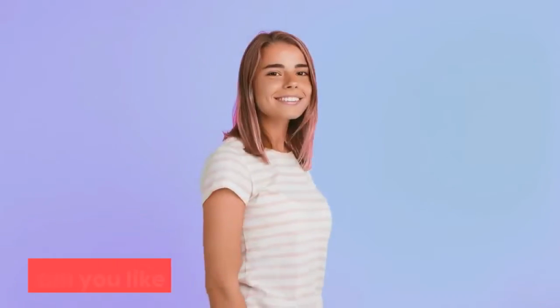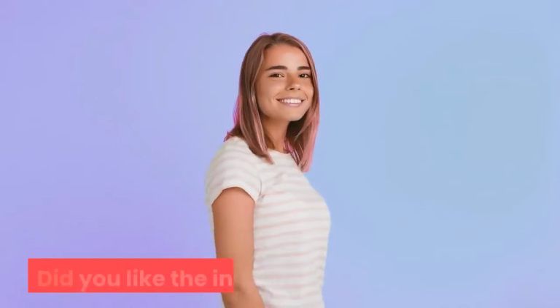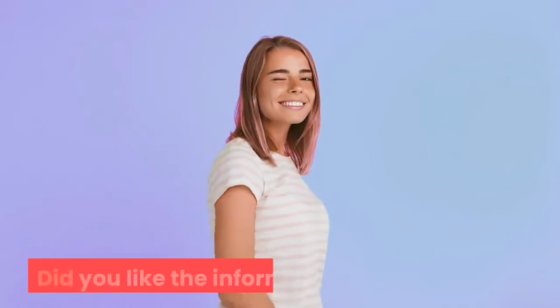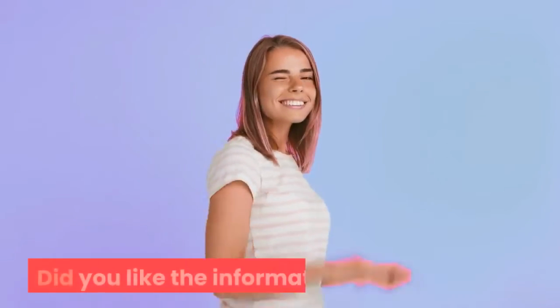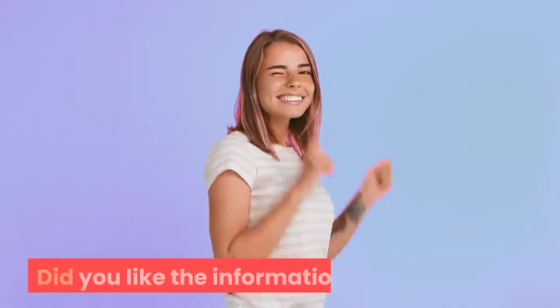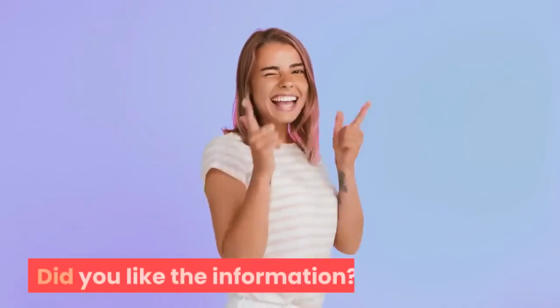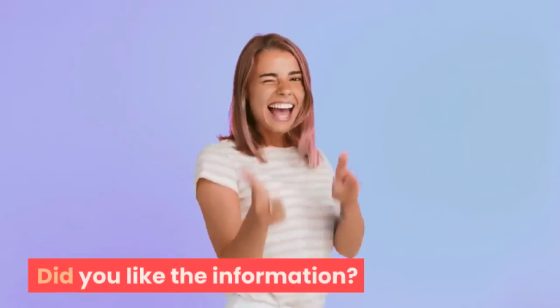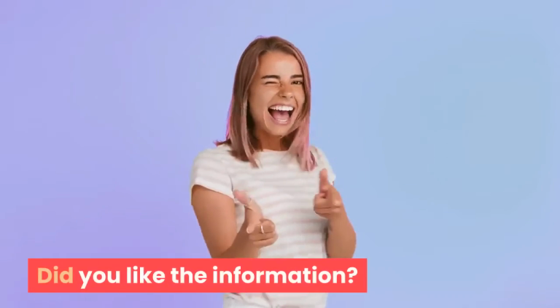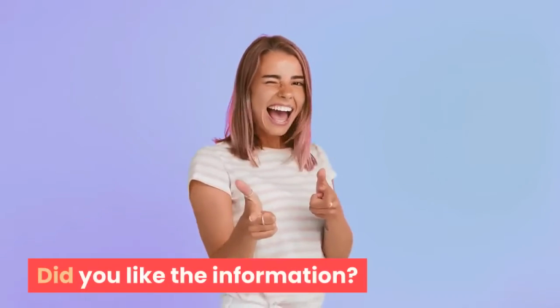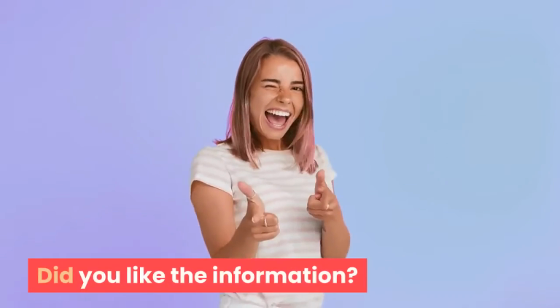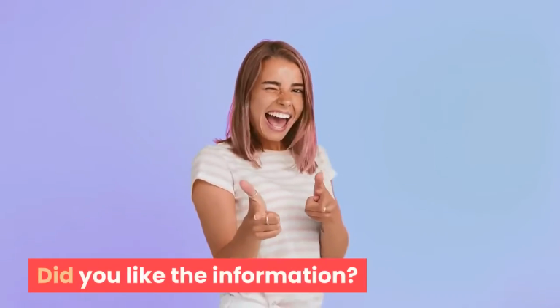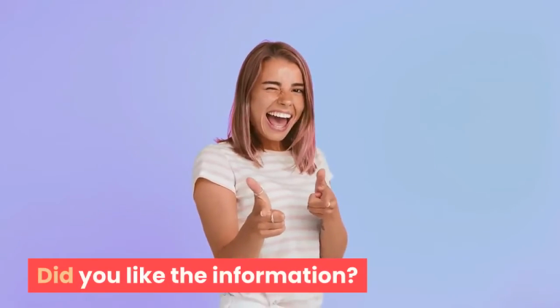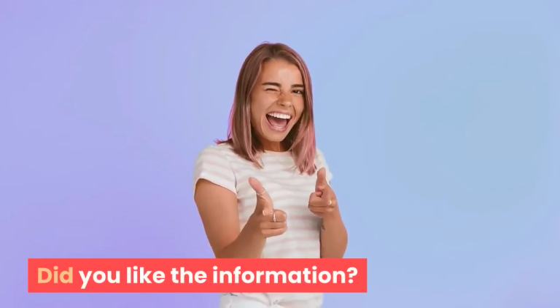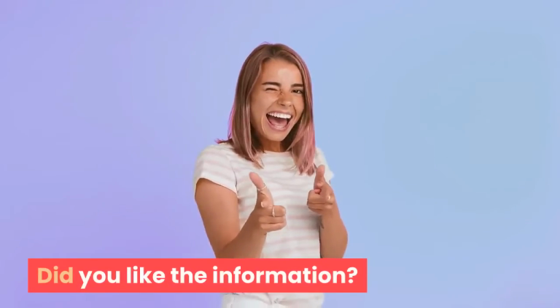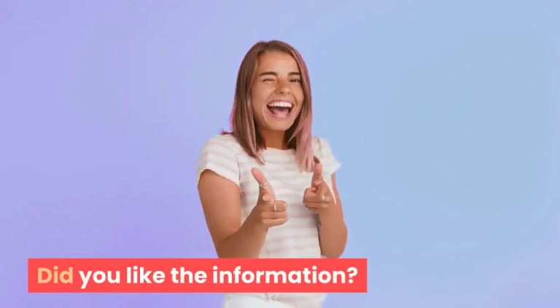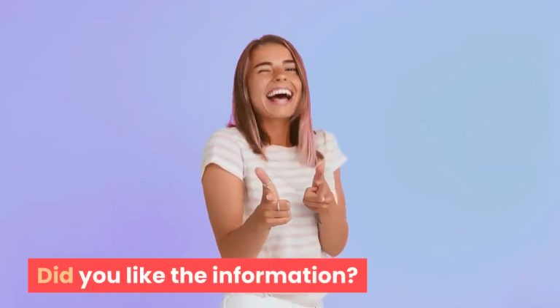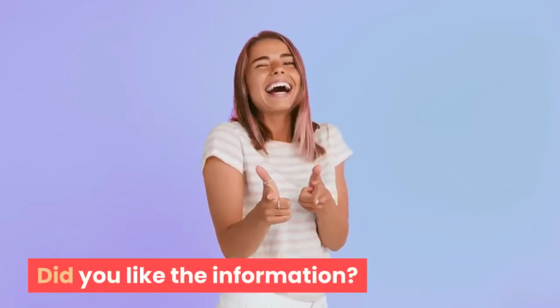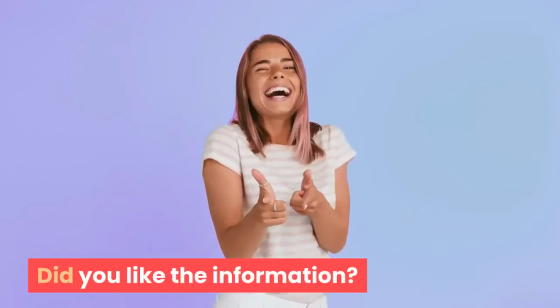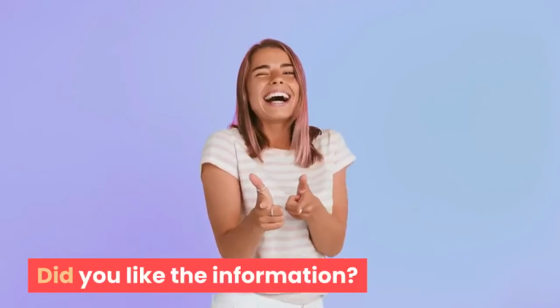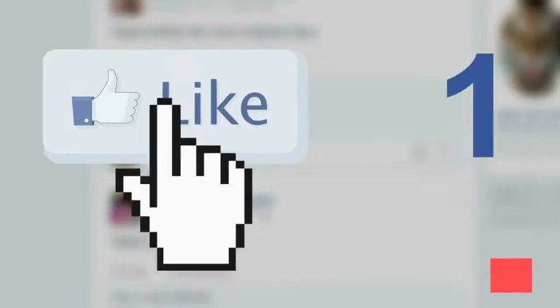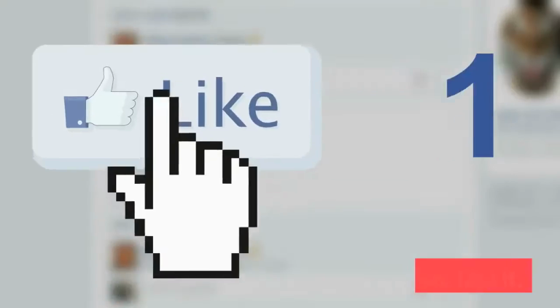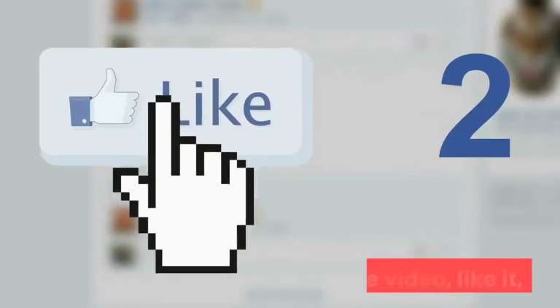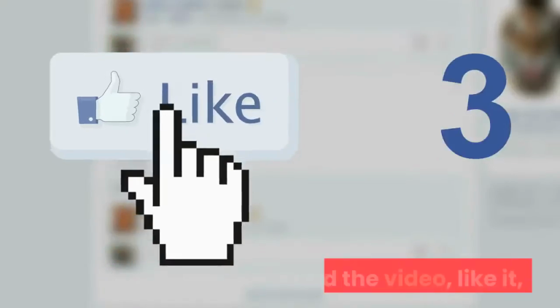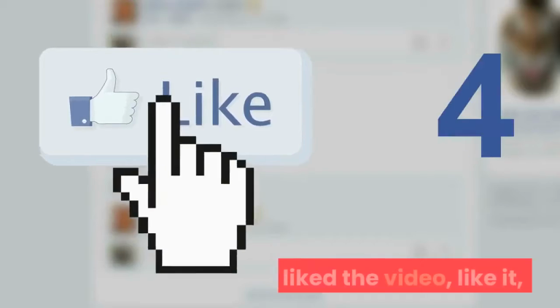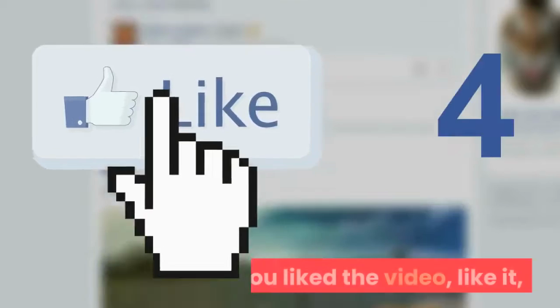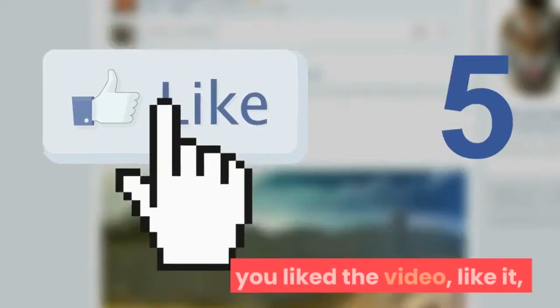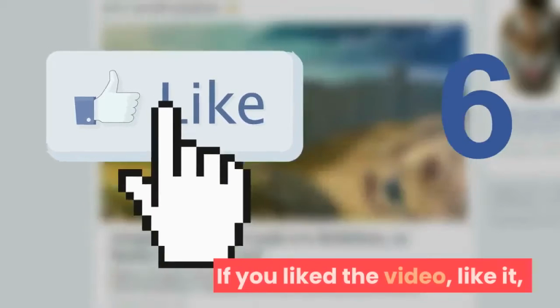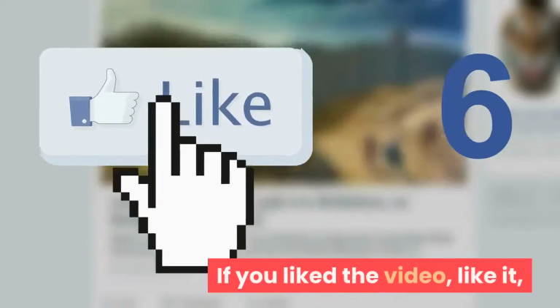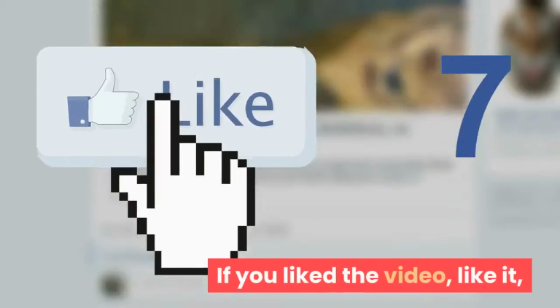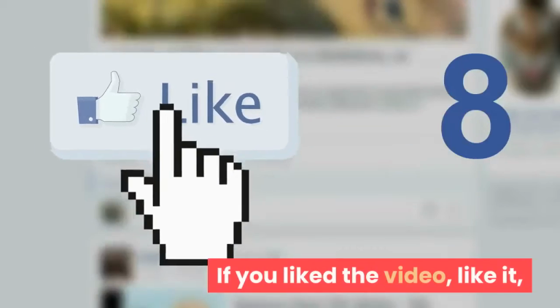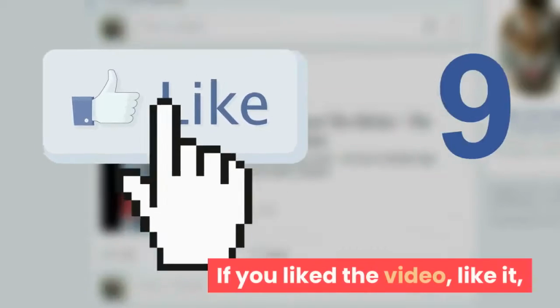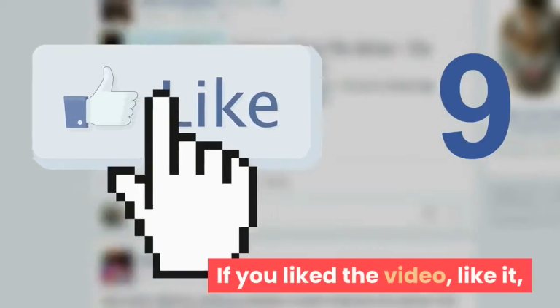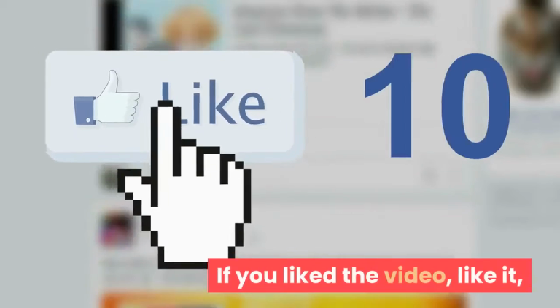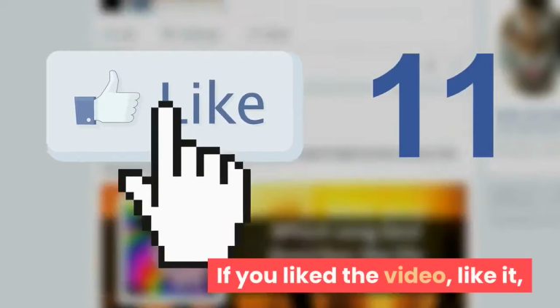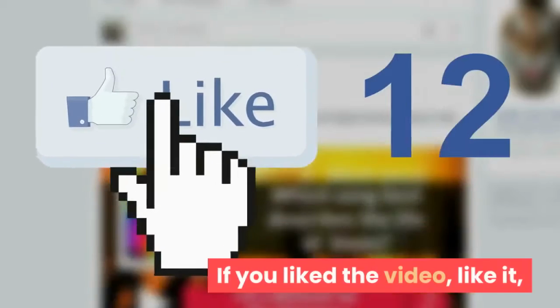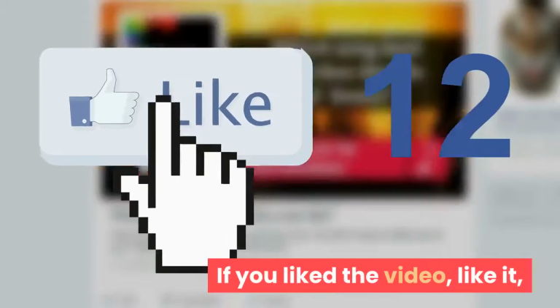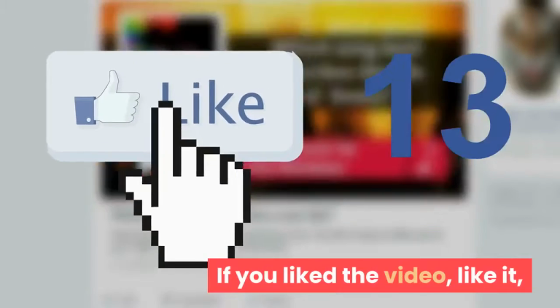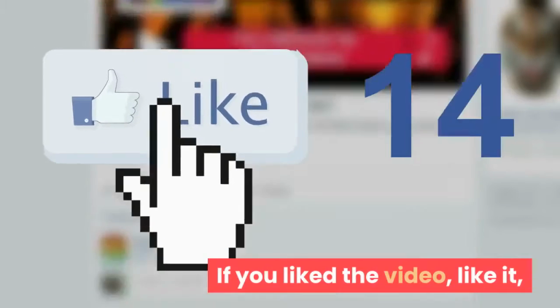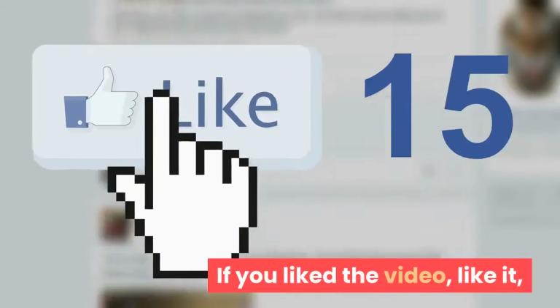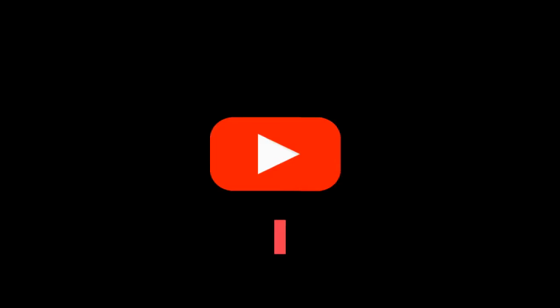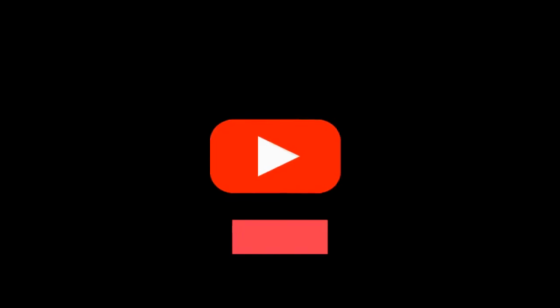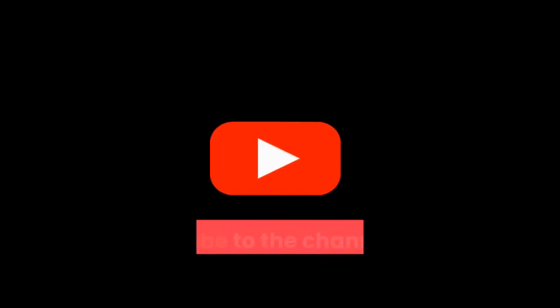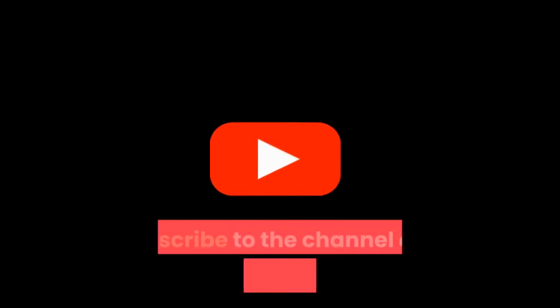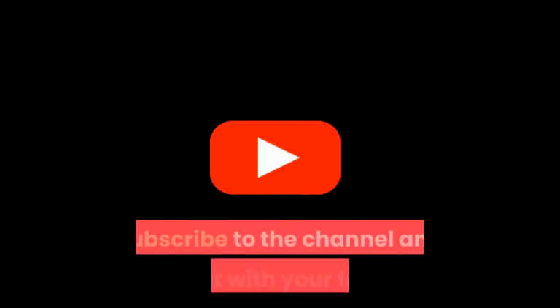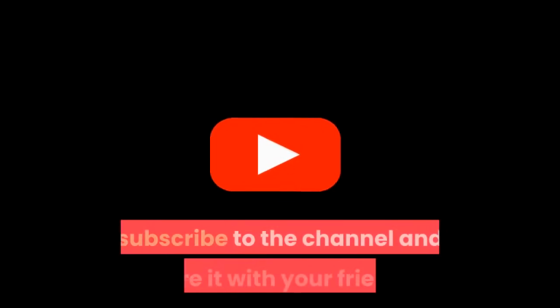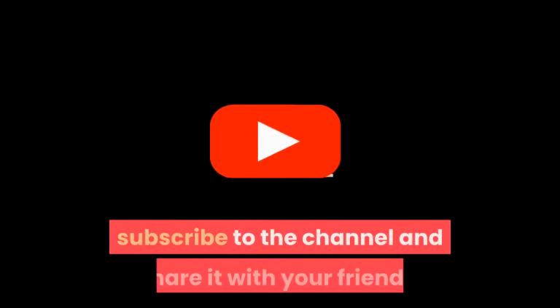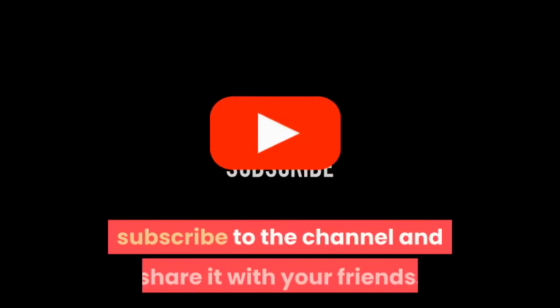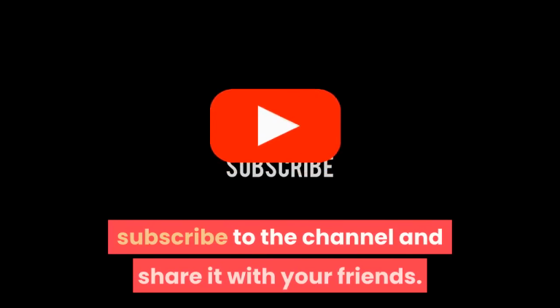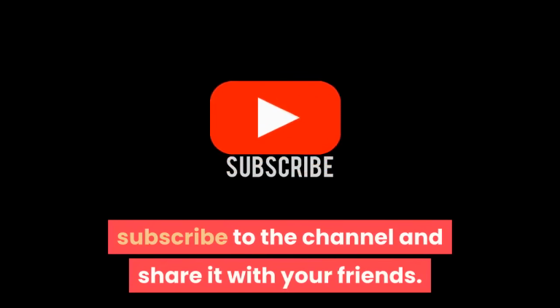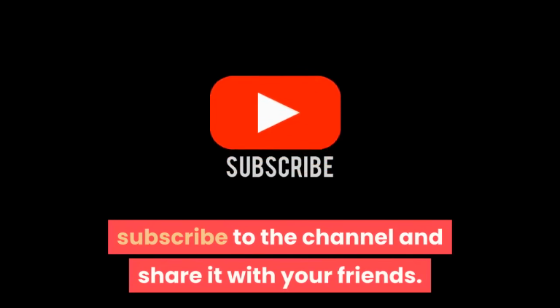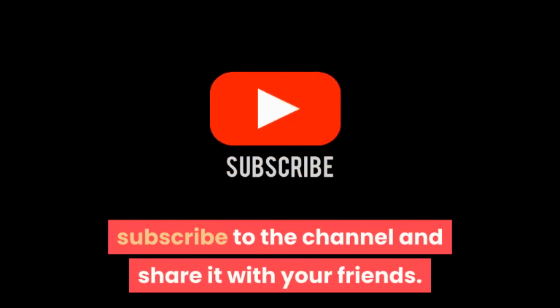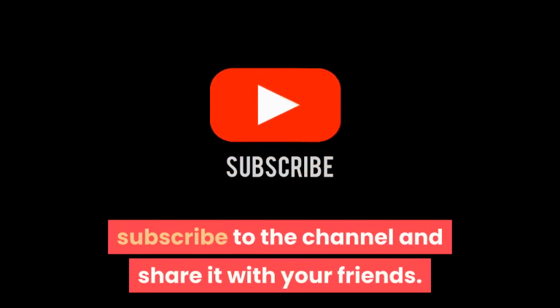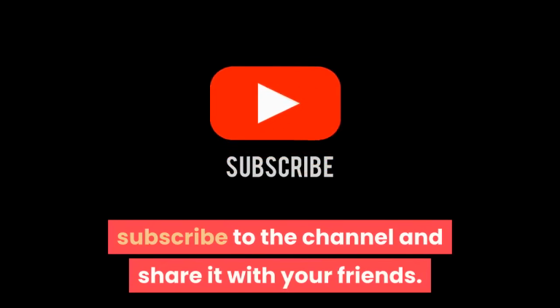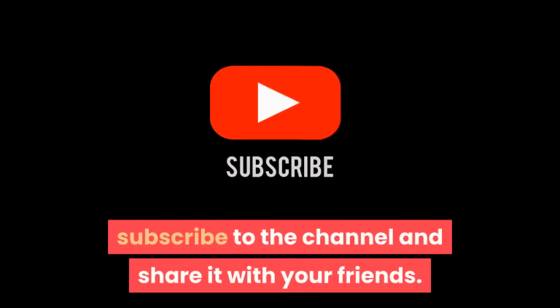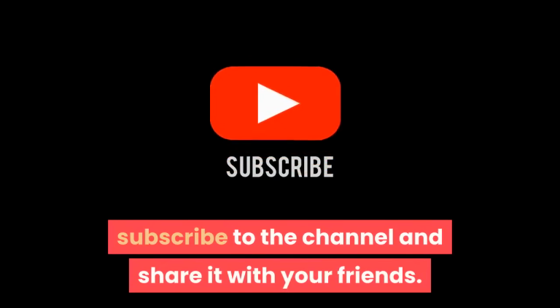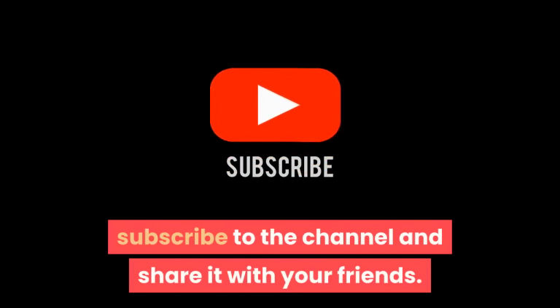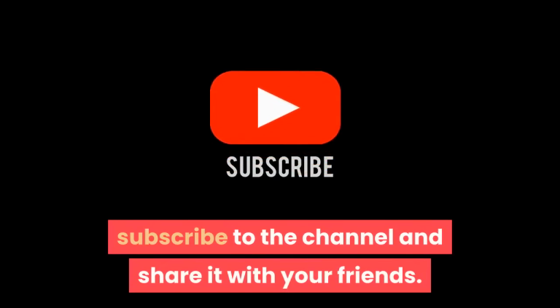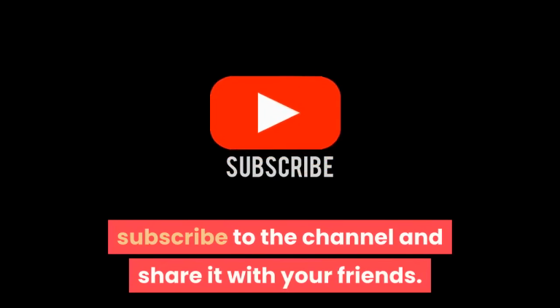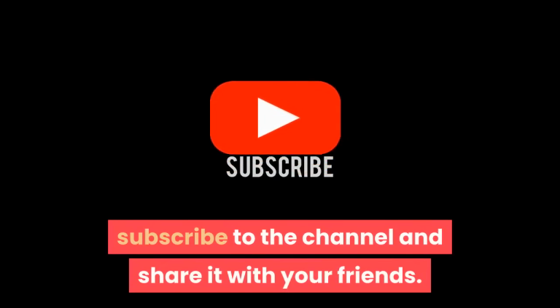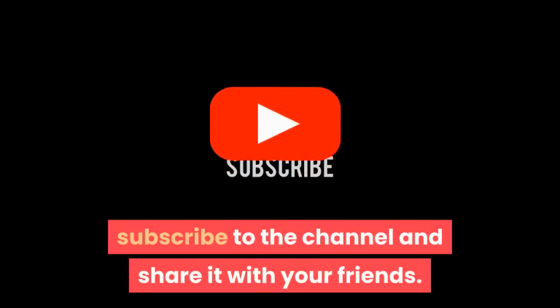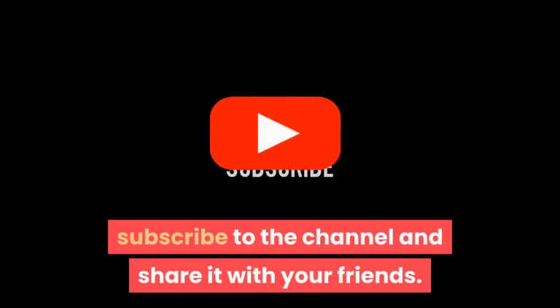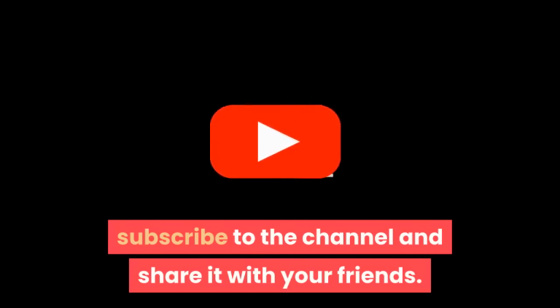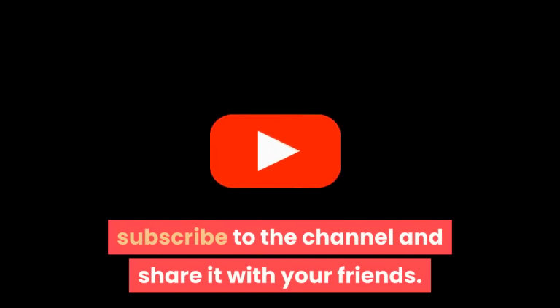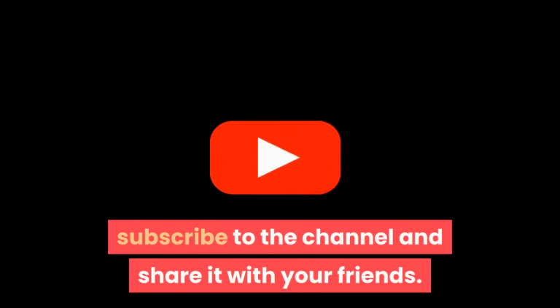If you liked the video, please like it, subscribe to the channel, and share it with your friends.